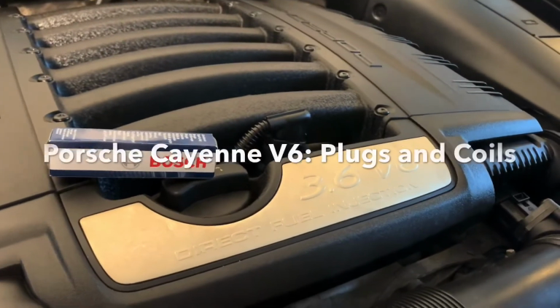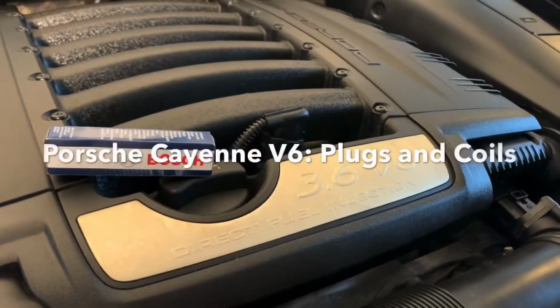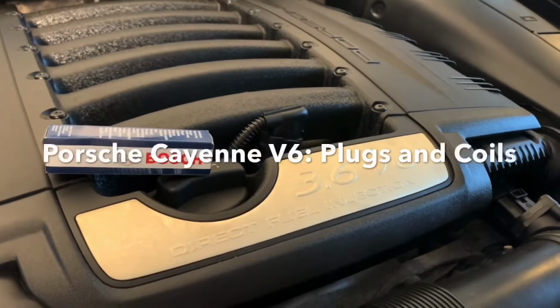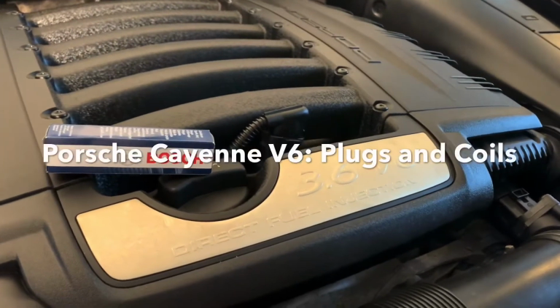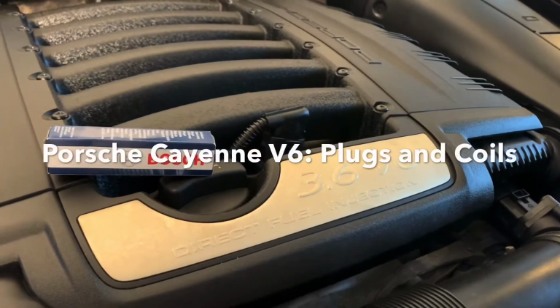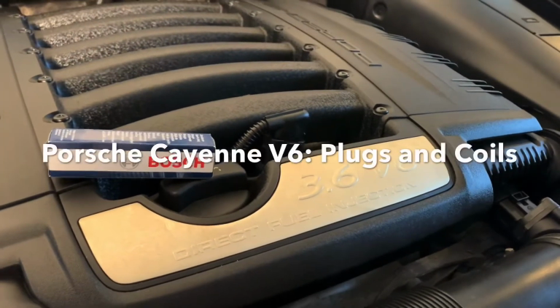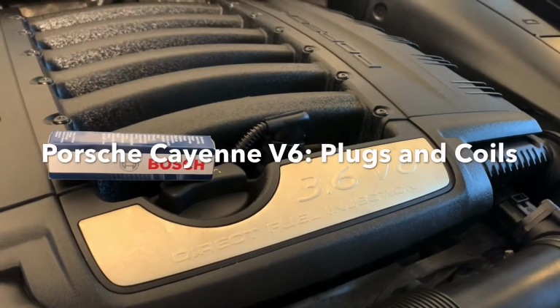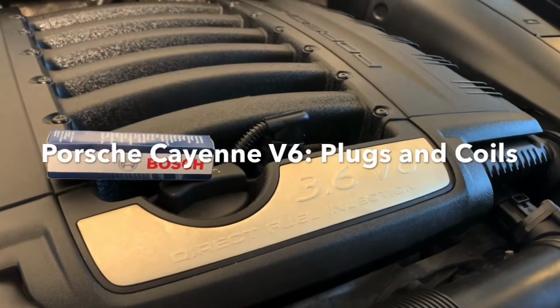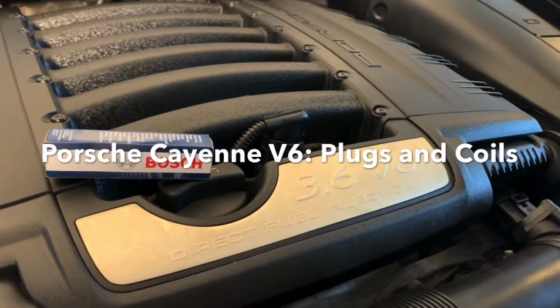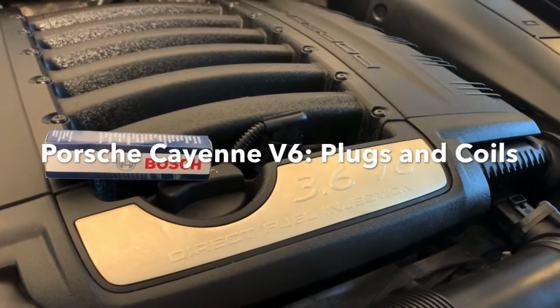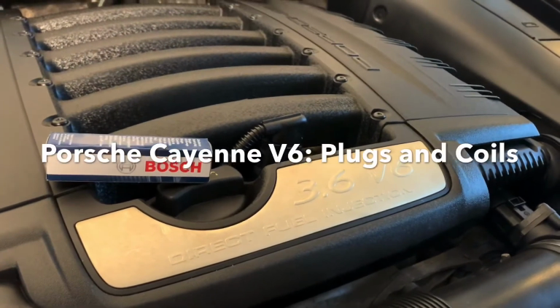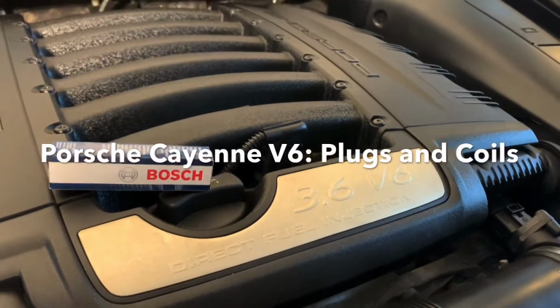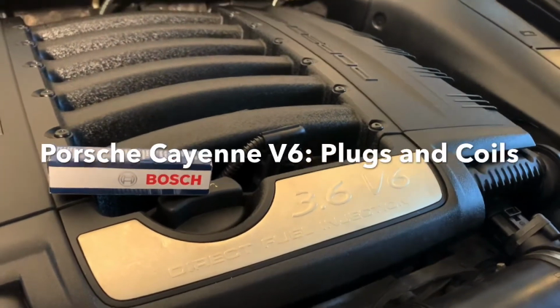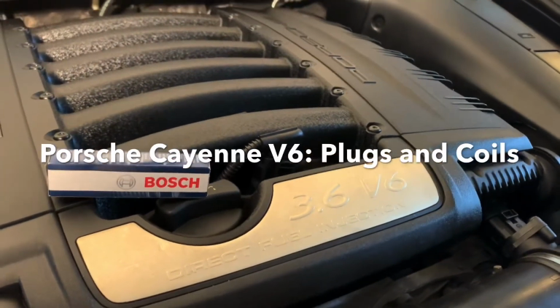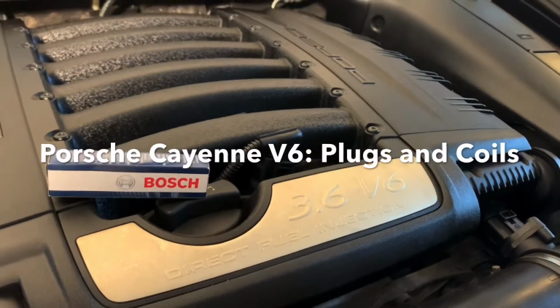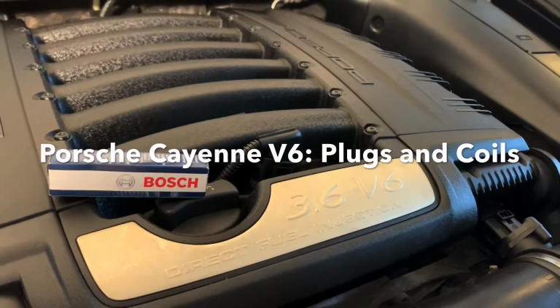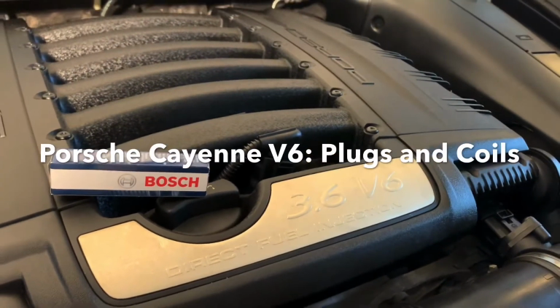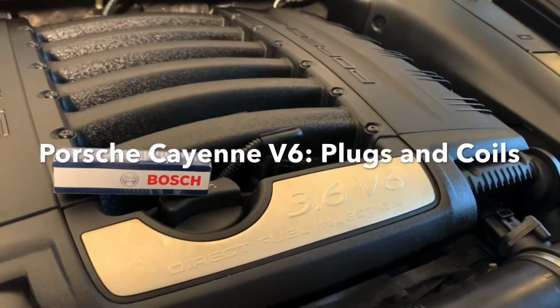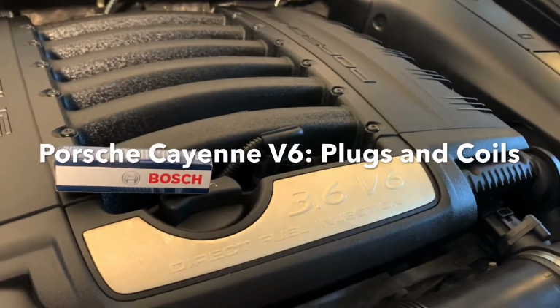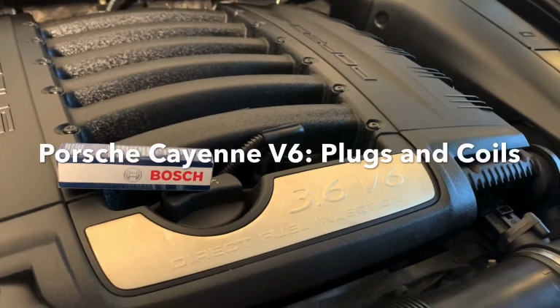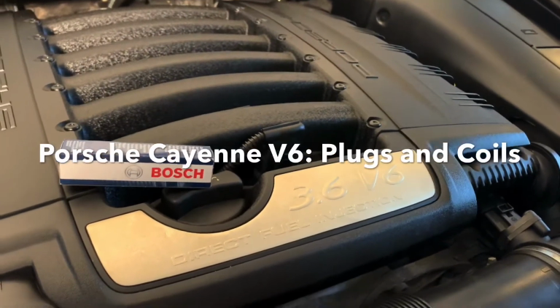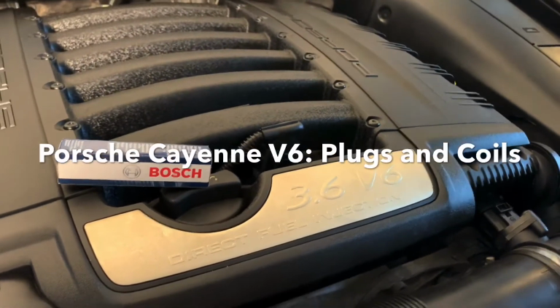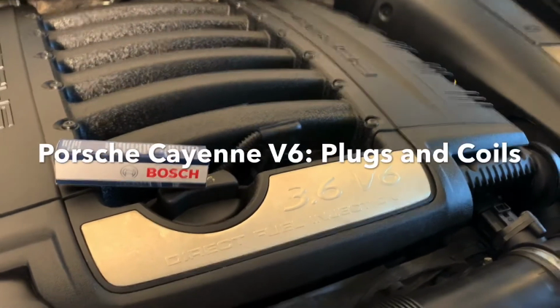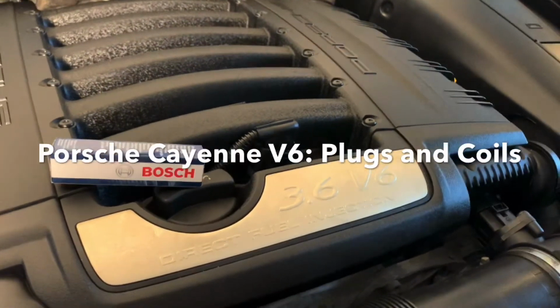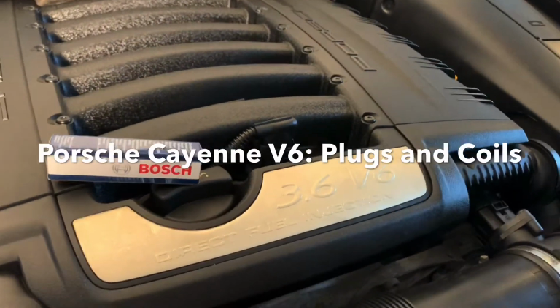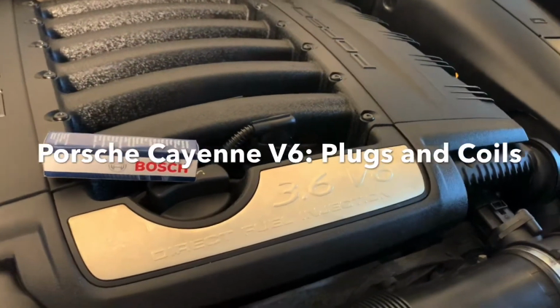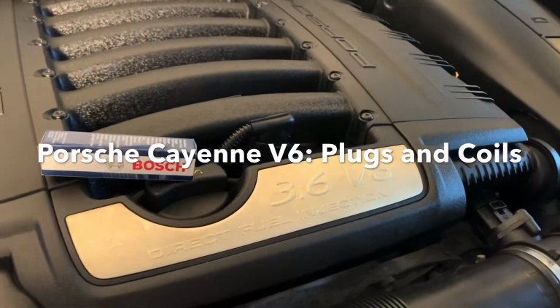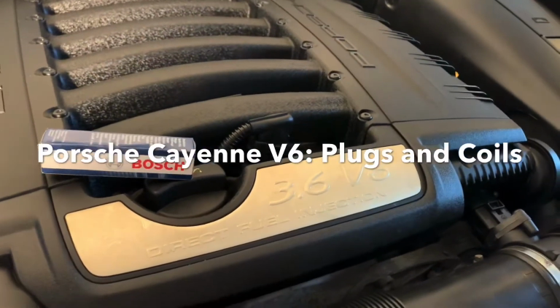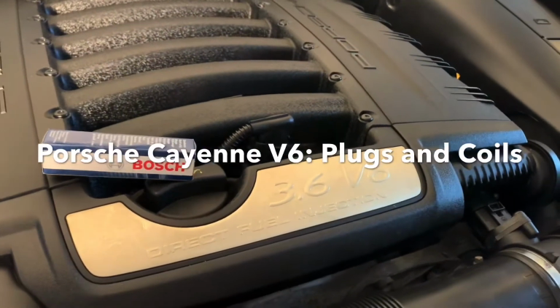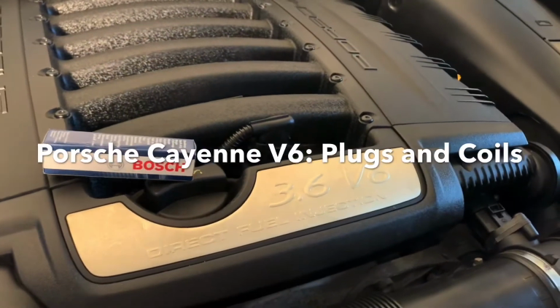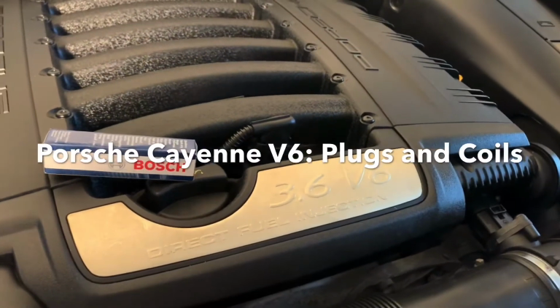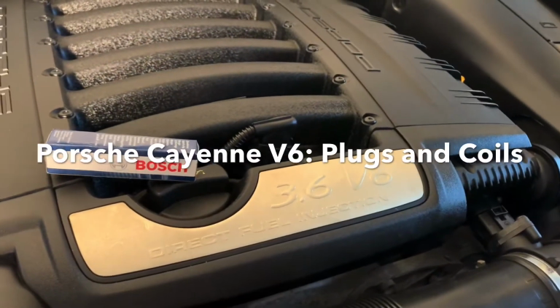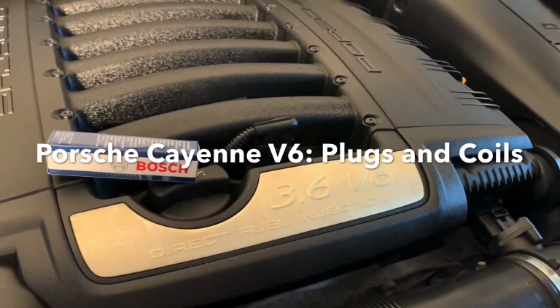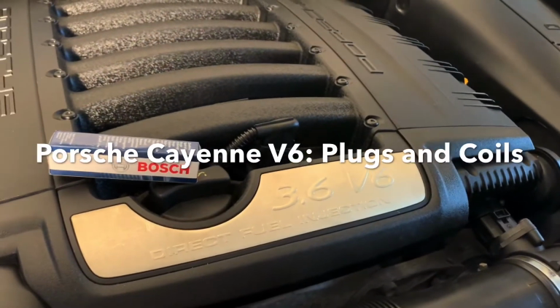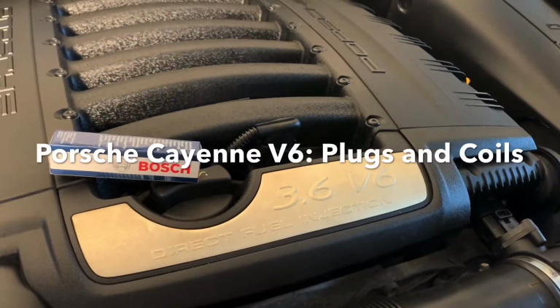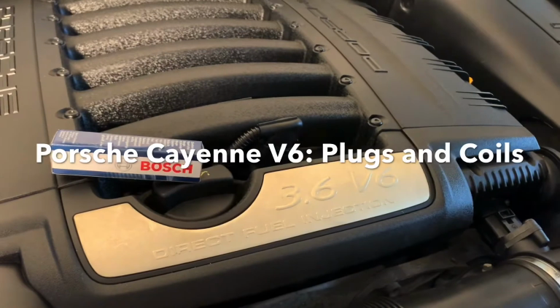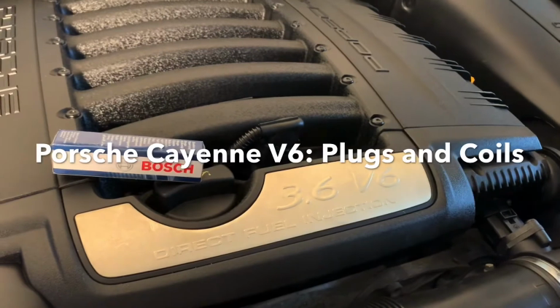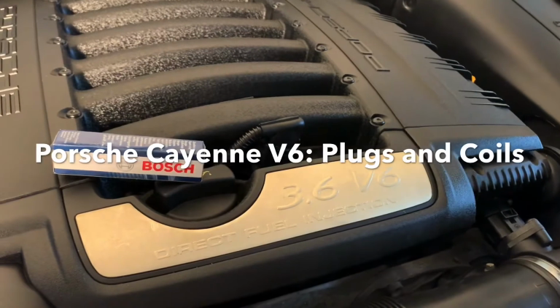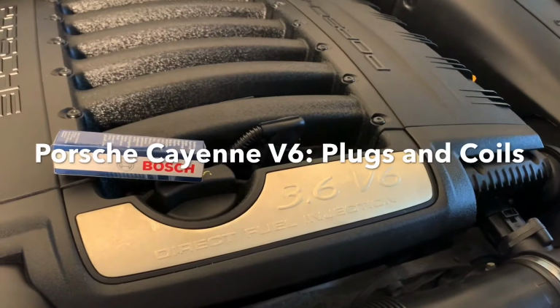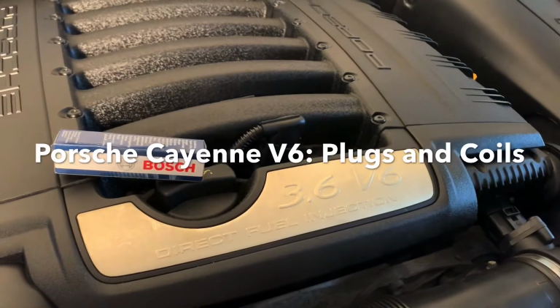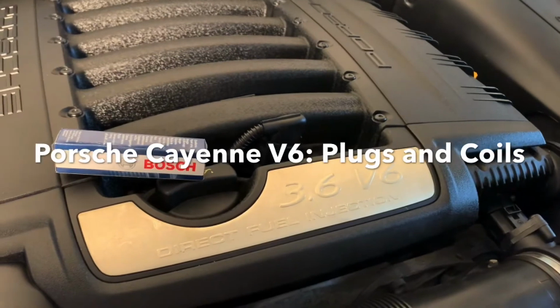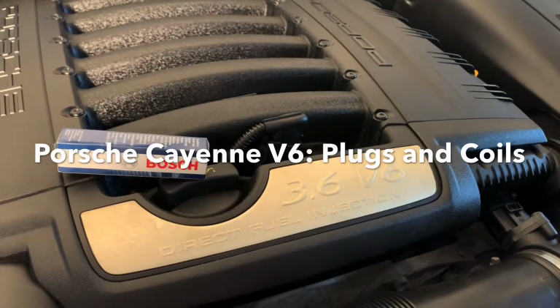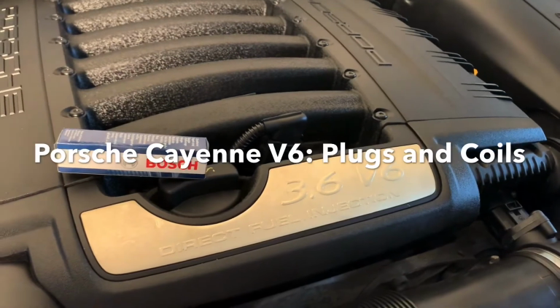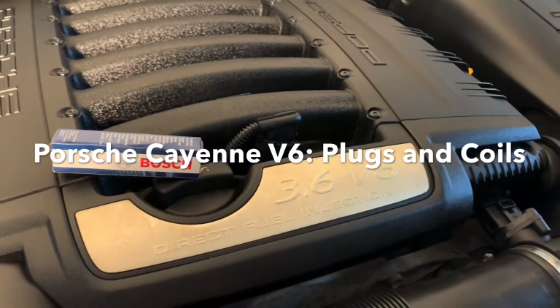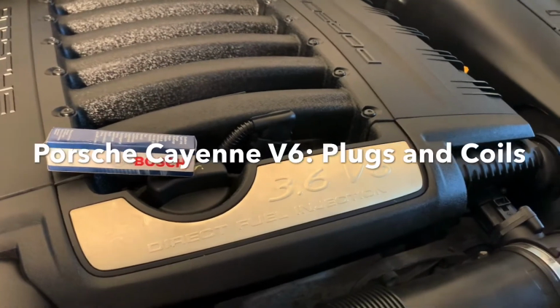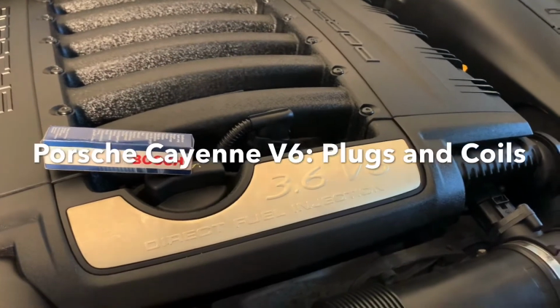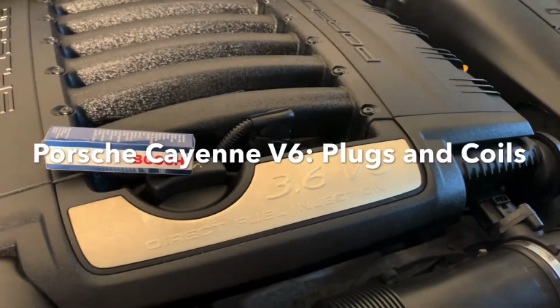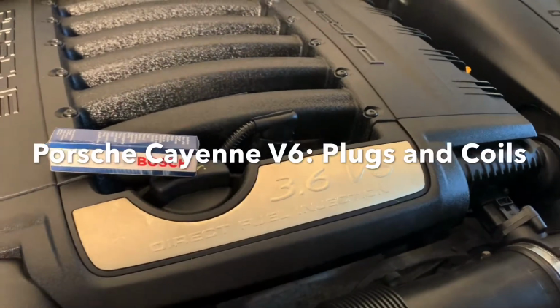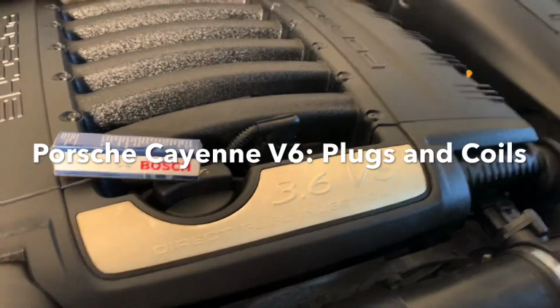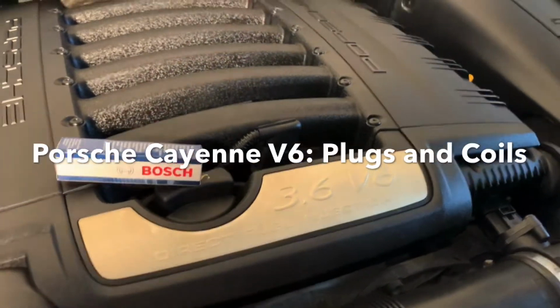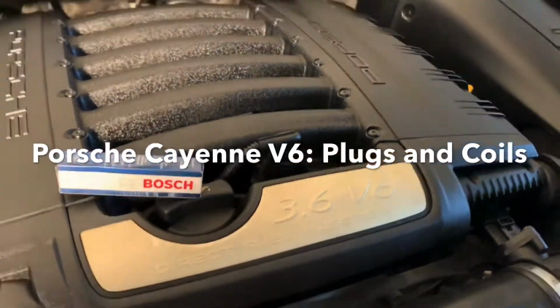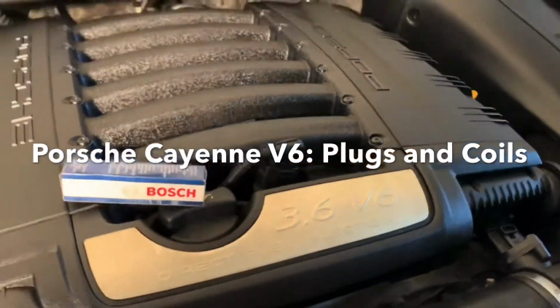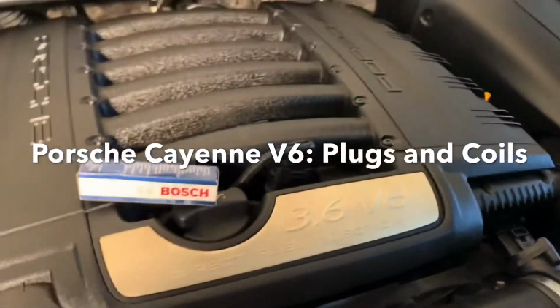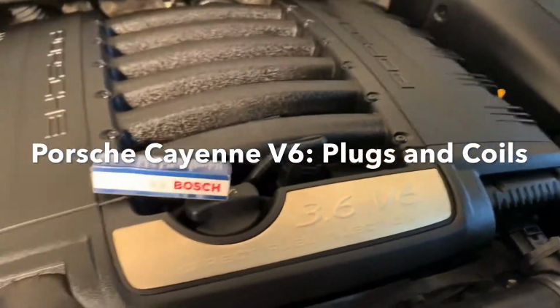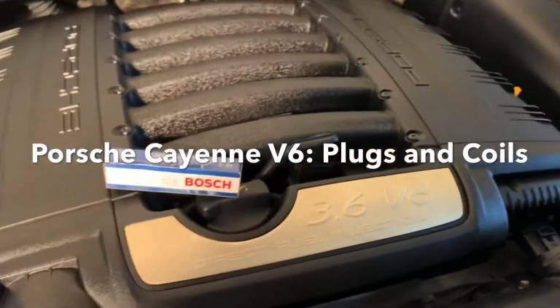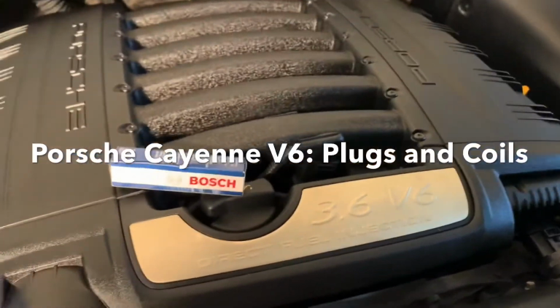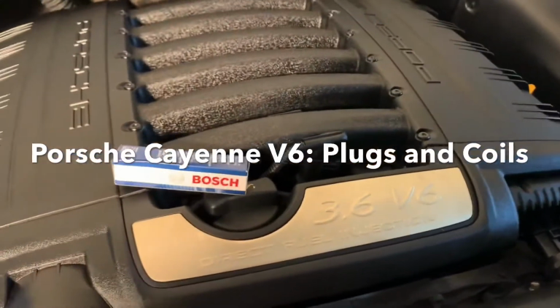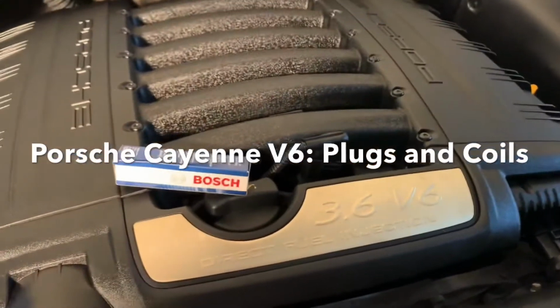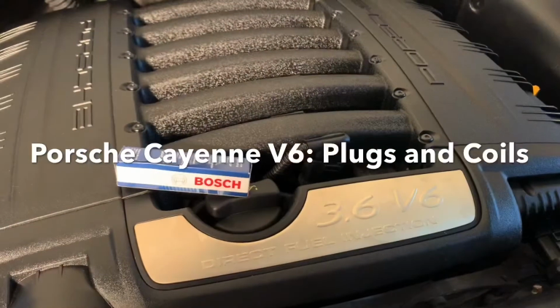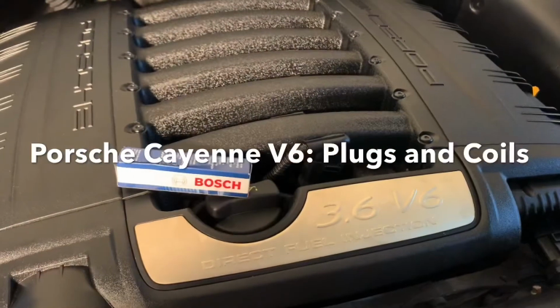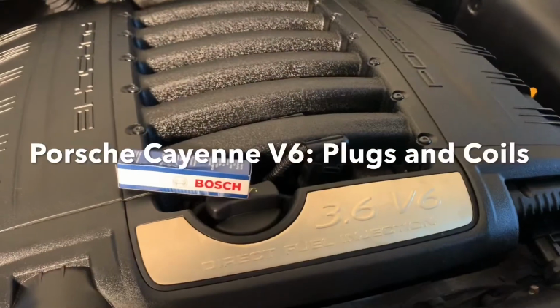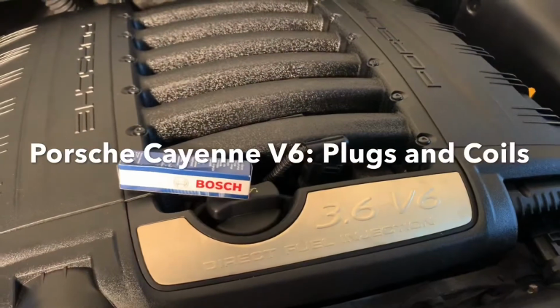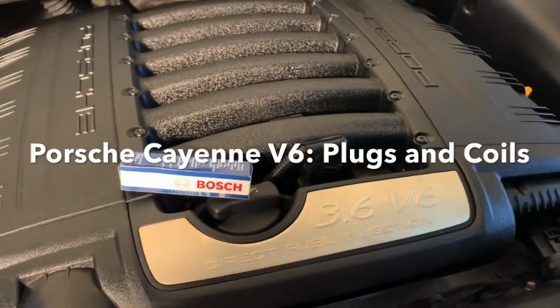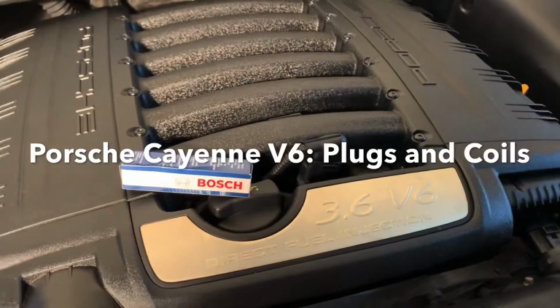Today we're going to be working on my 2010 Porsche Cayenne. This is a 3.6 V6 model, replacing the spark plugs and the ignition coils.